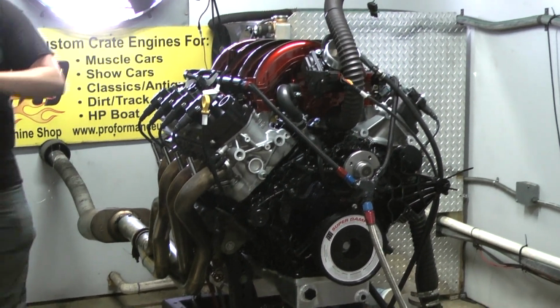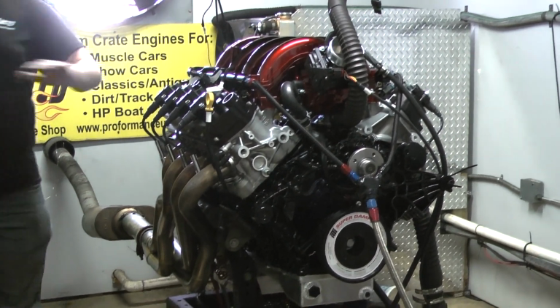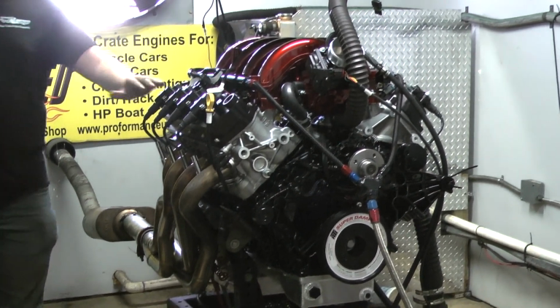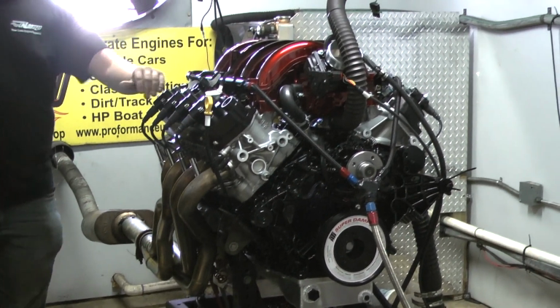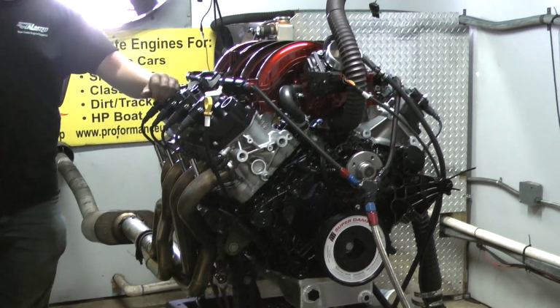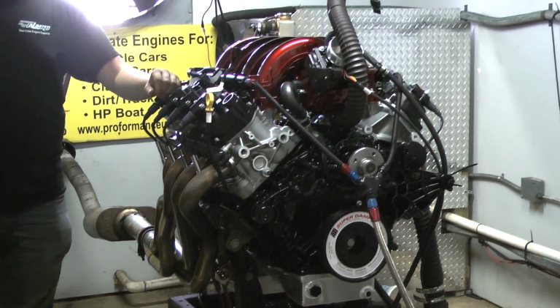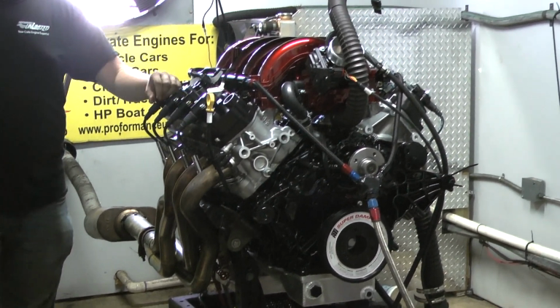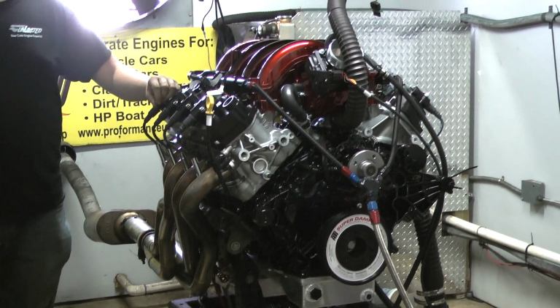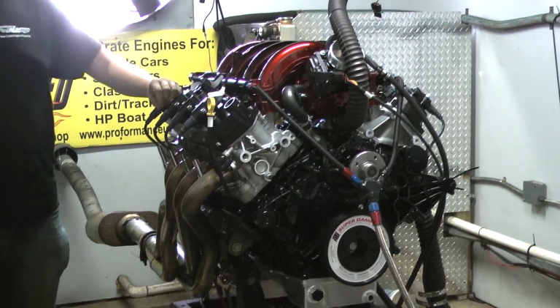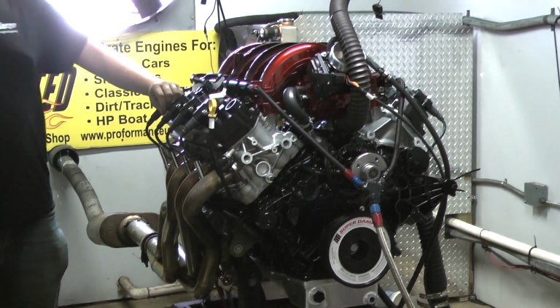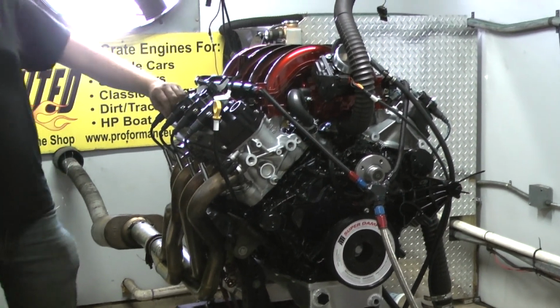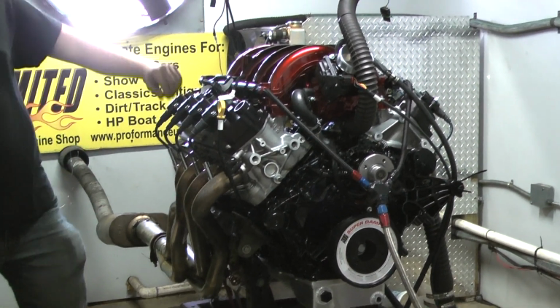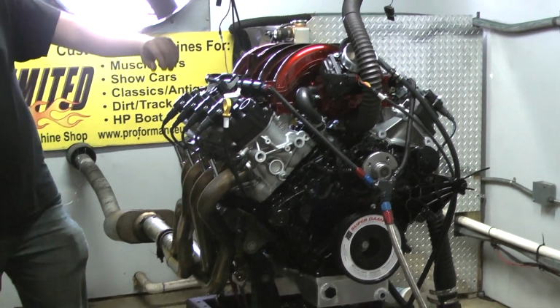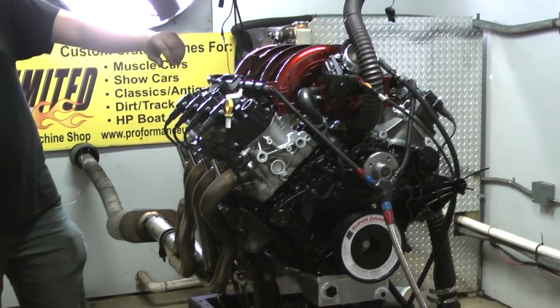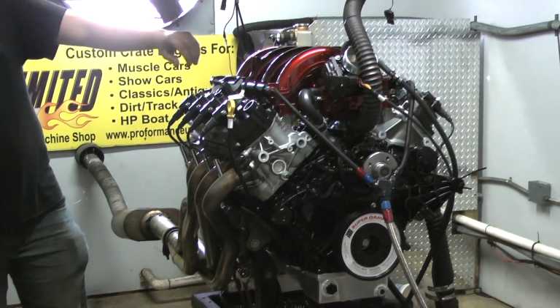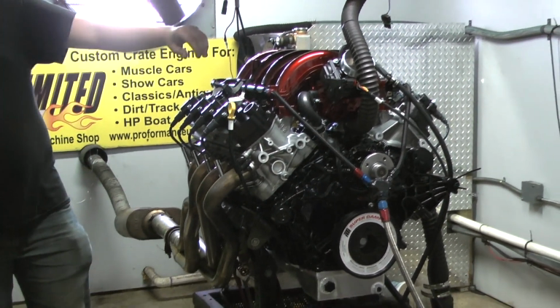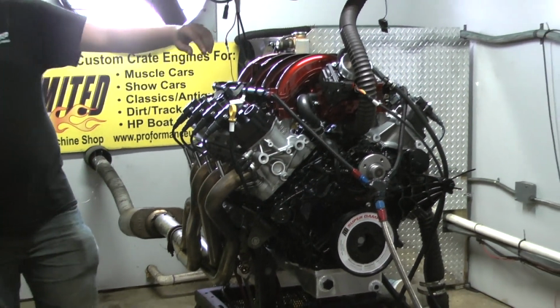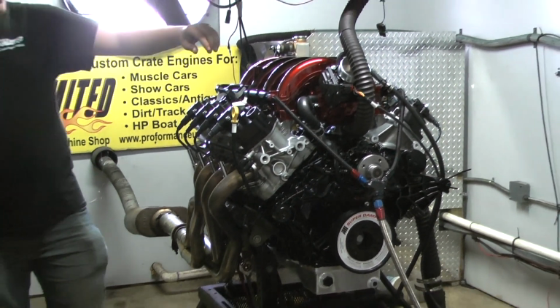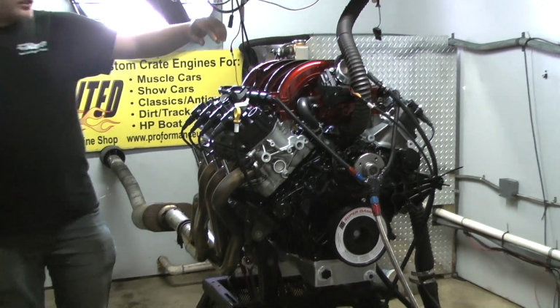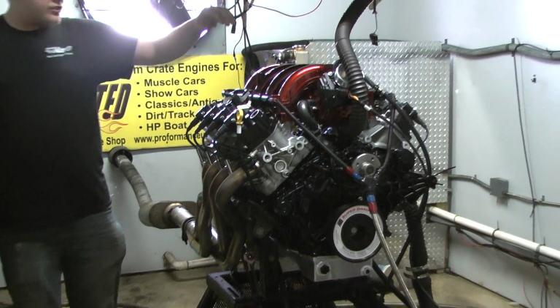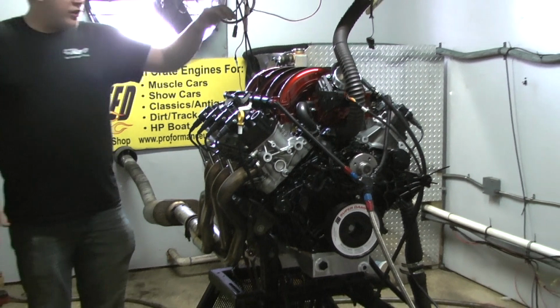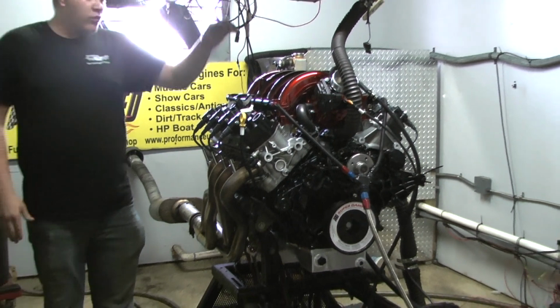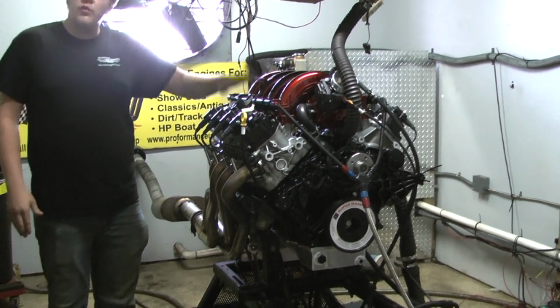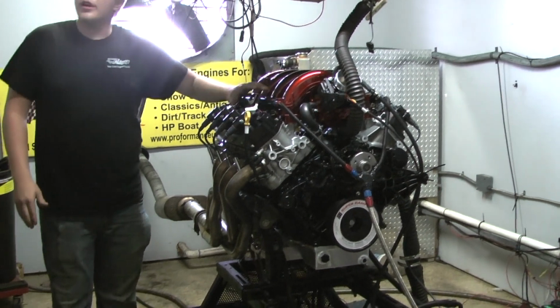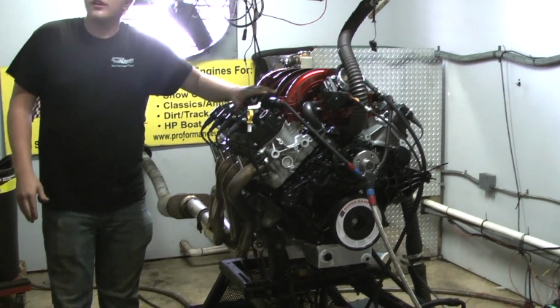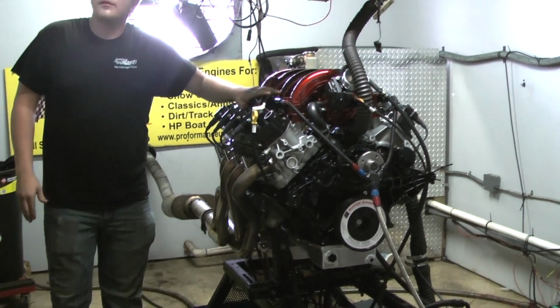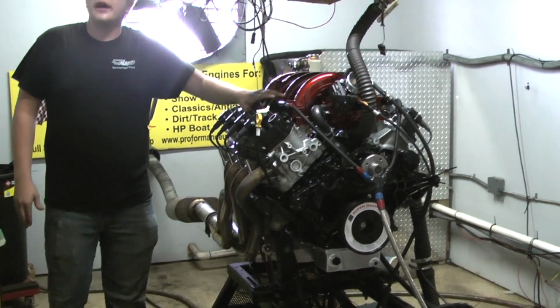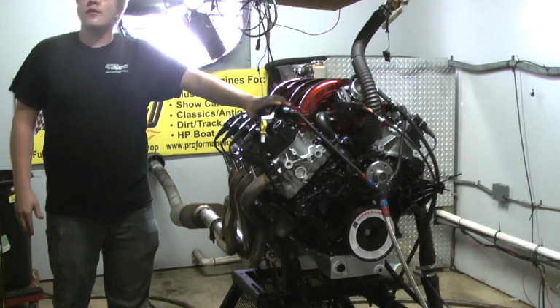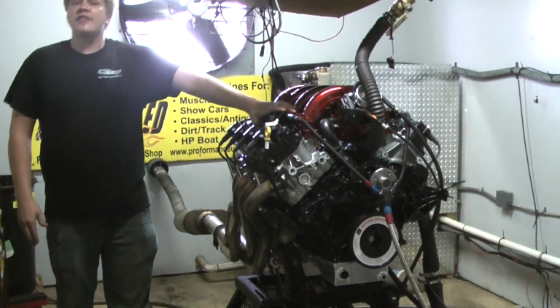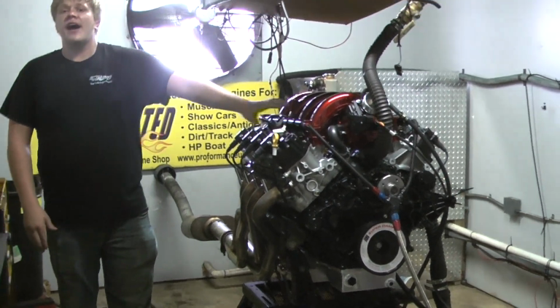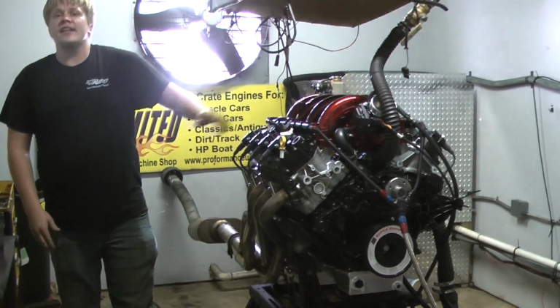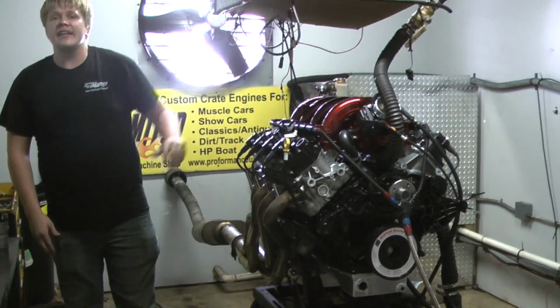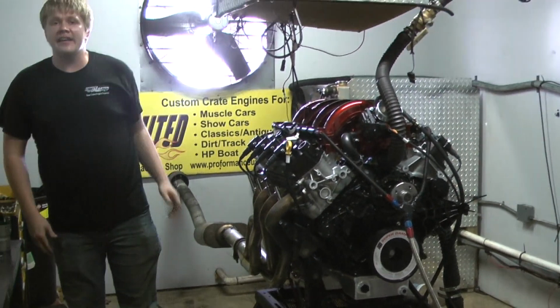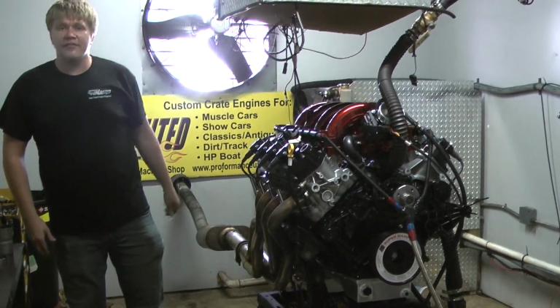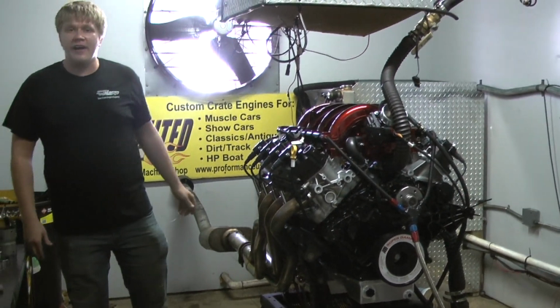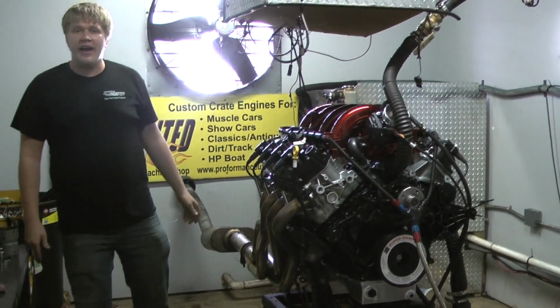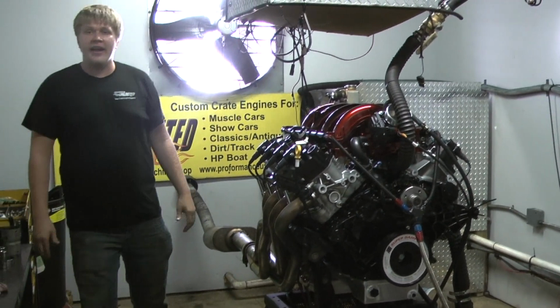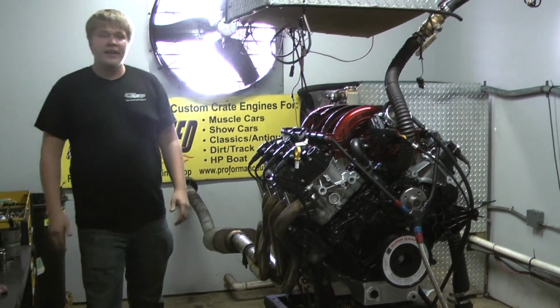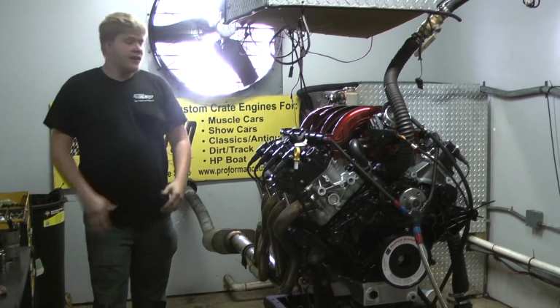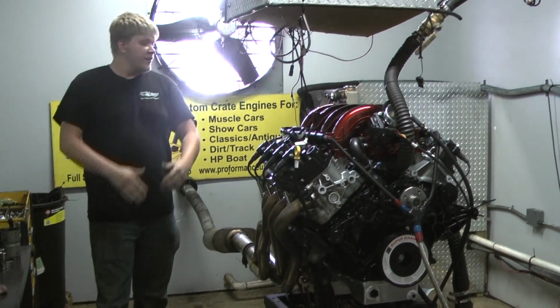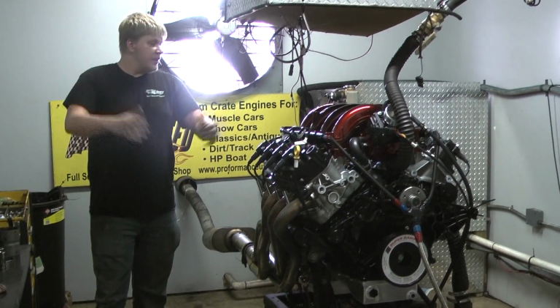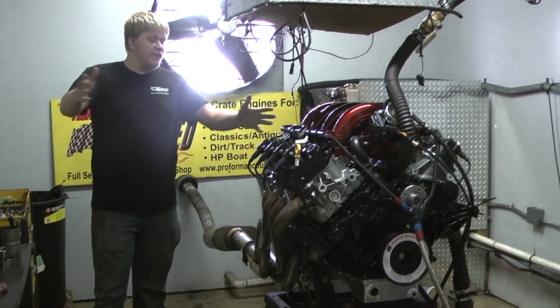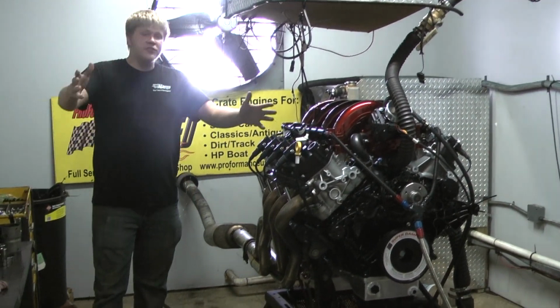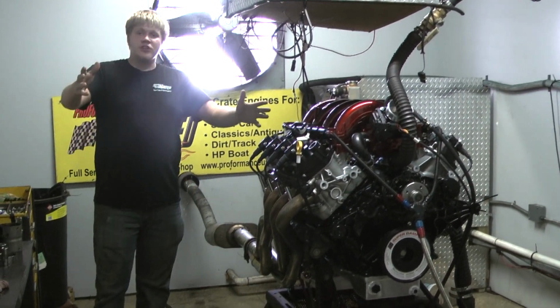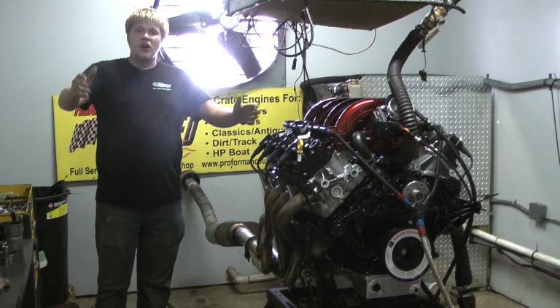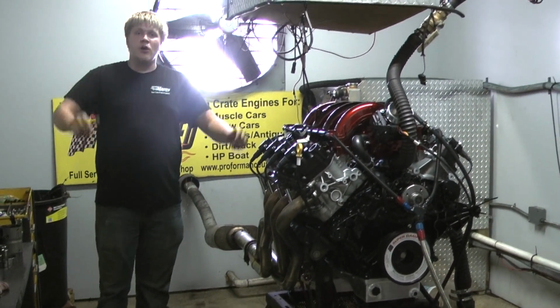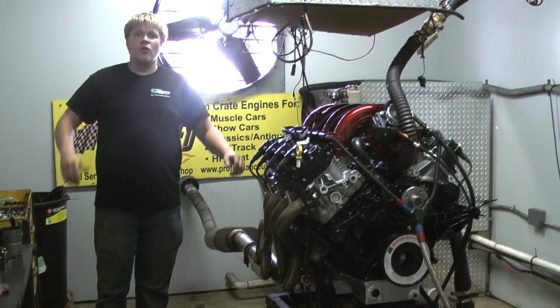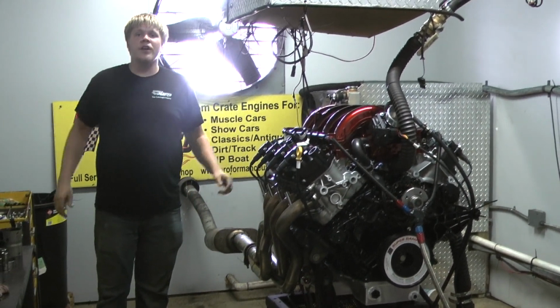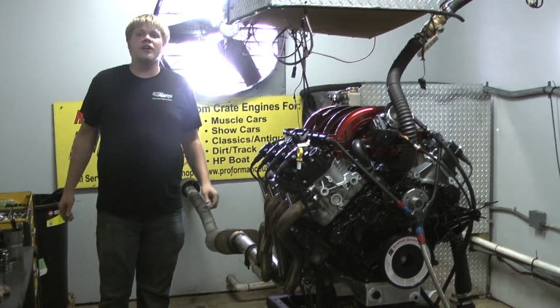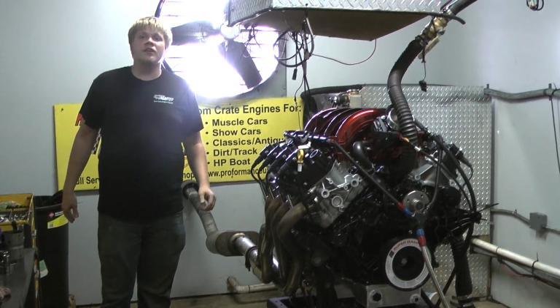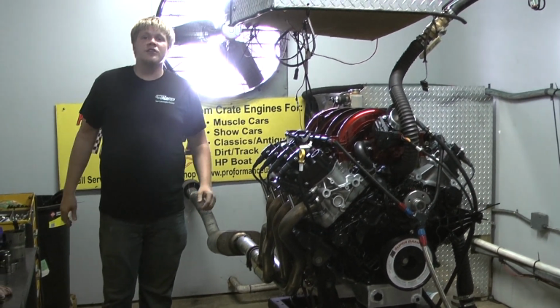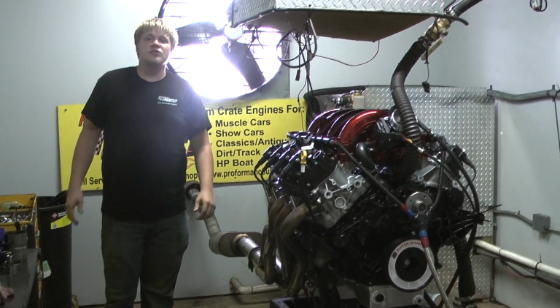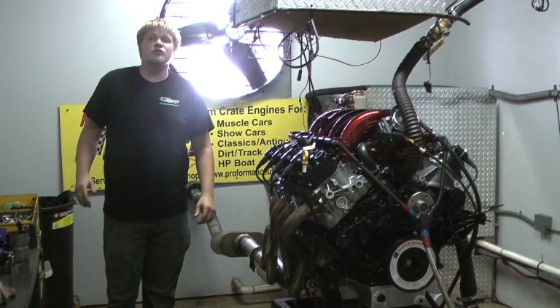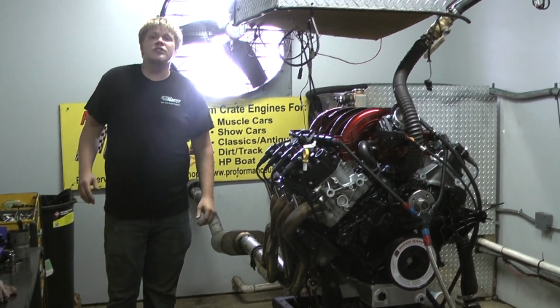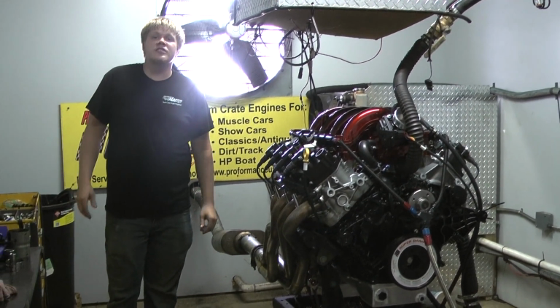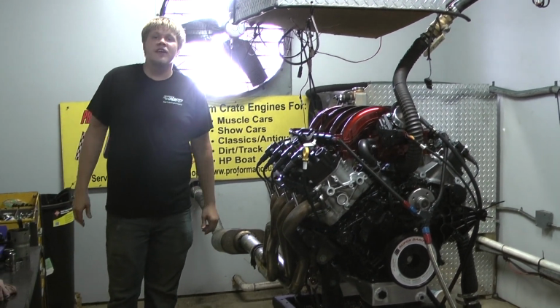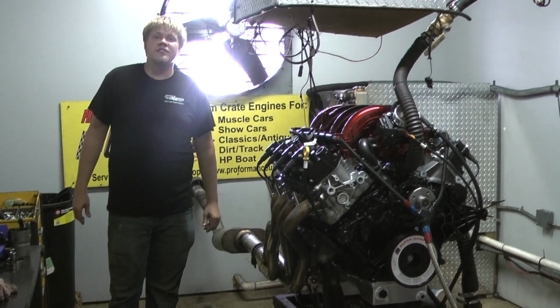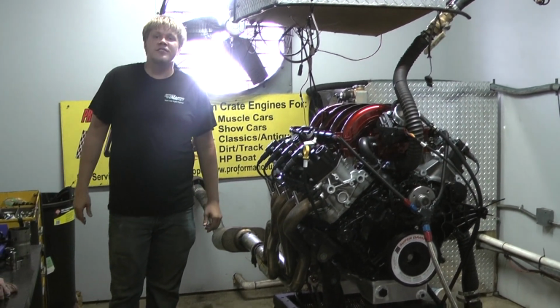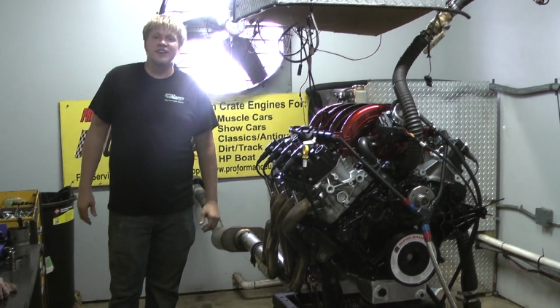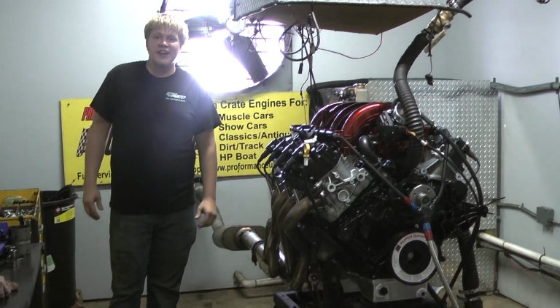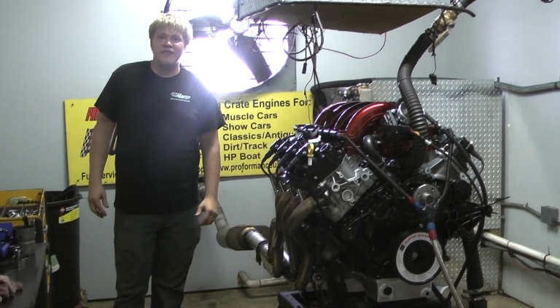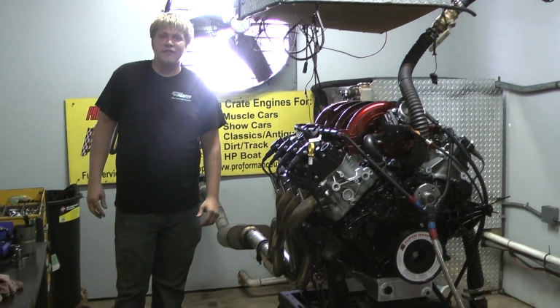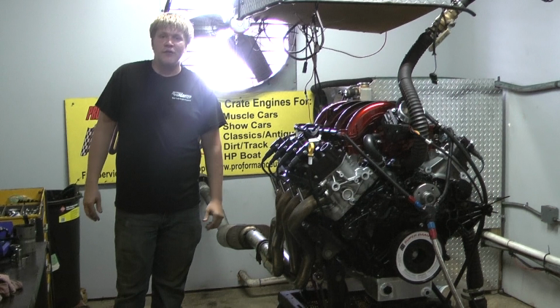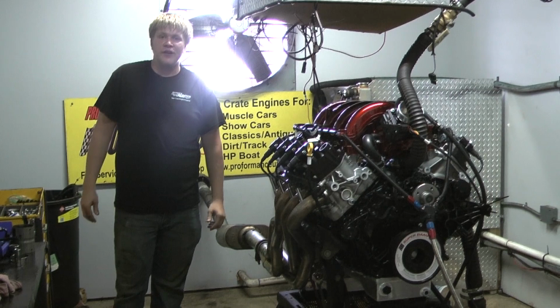Don't hesitate to give us a call on these new Godzillas. We're running them now with Holley EFI. Give us a call: 1-800-267-3940.